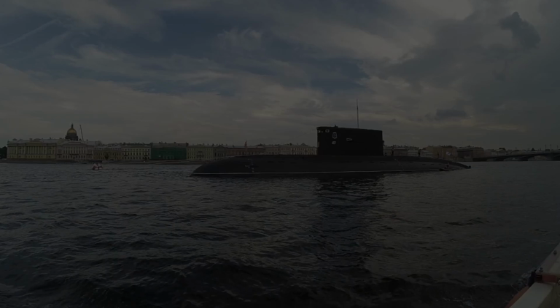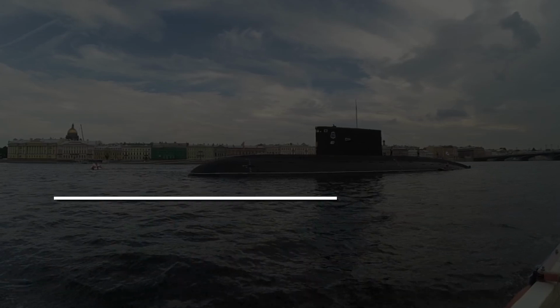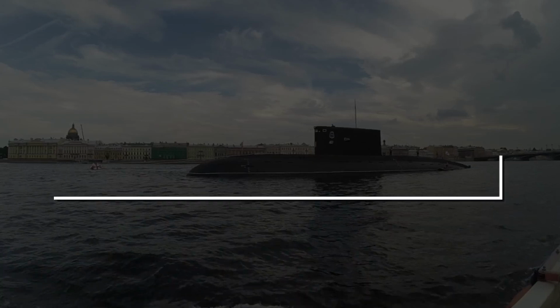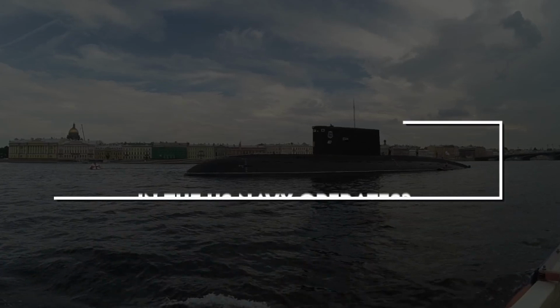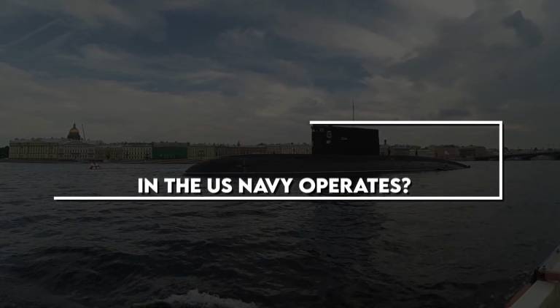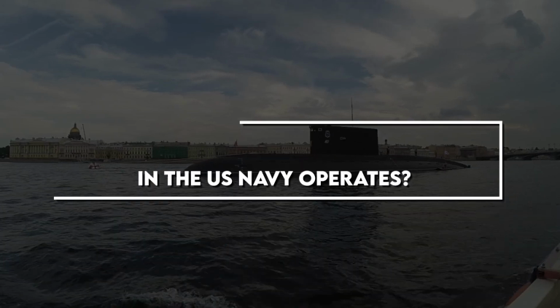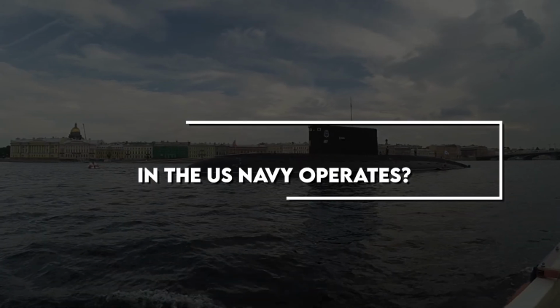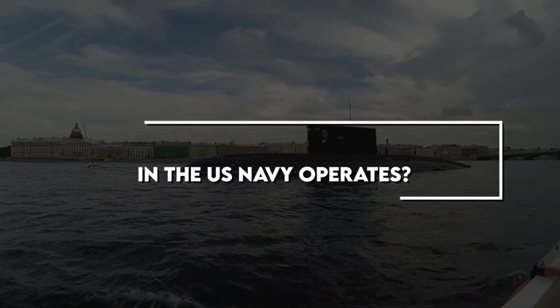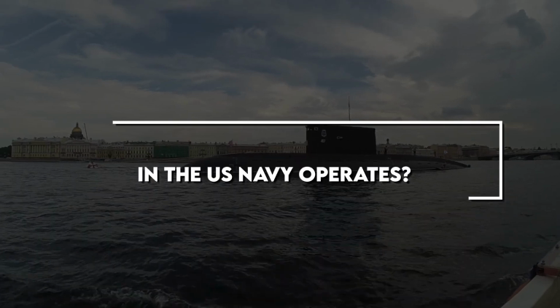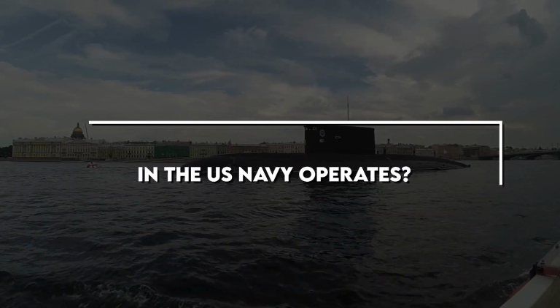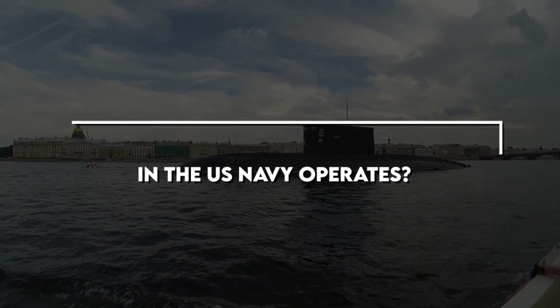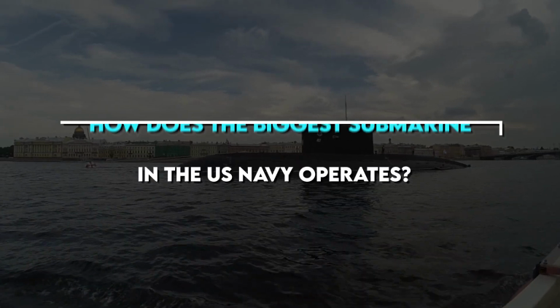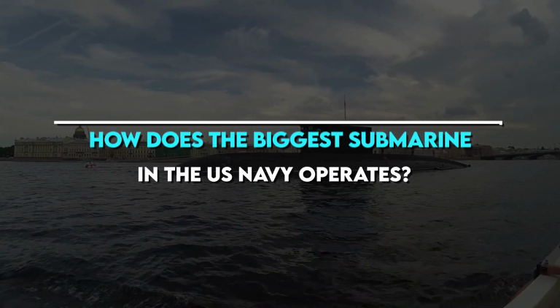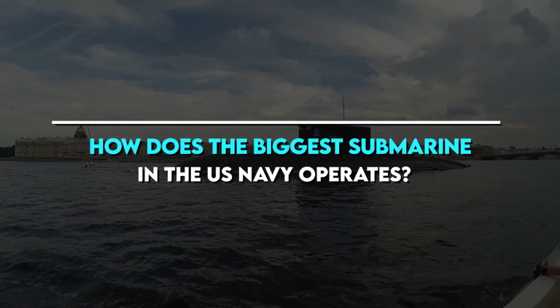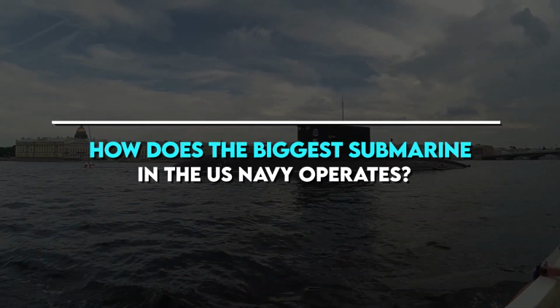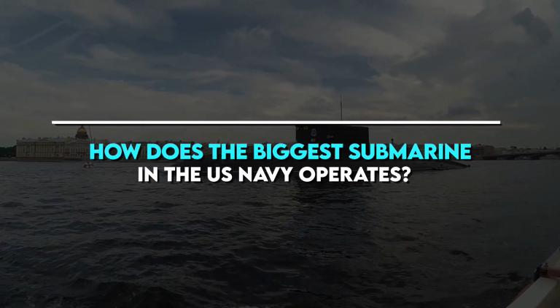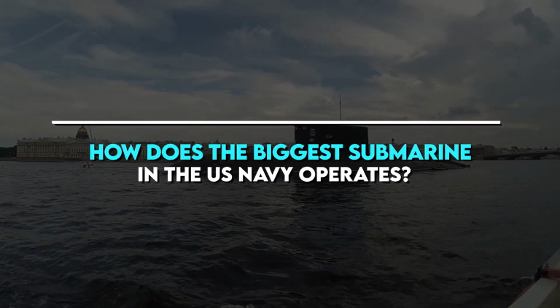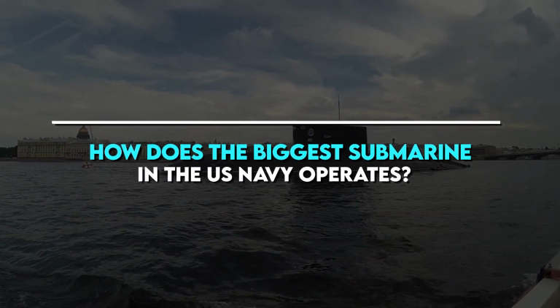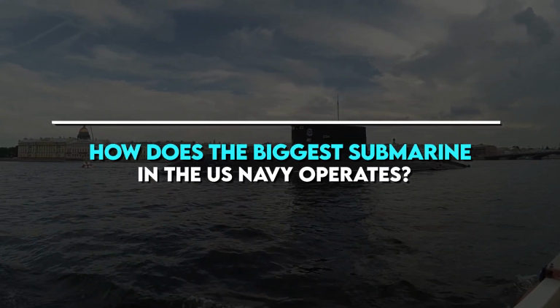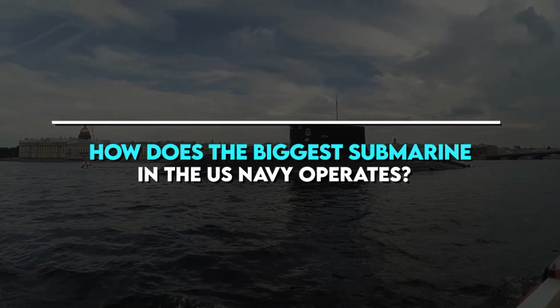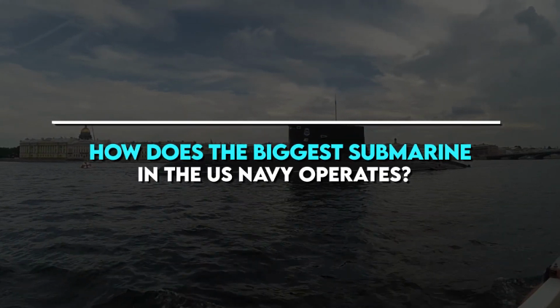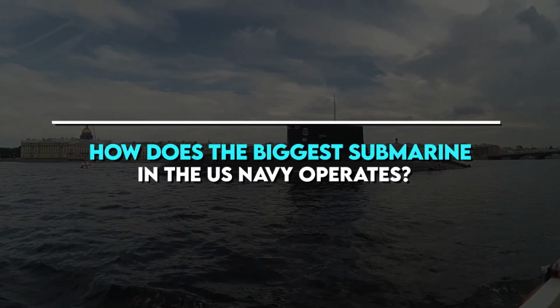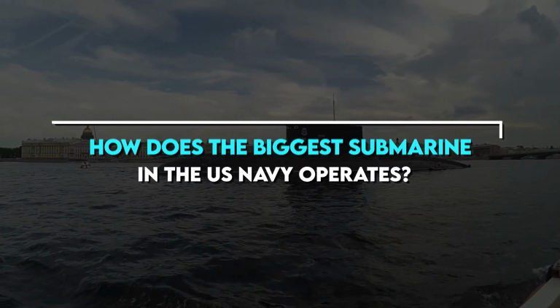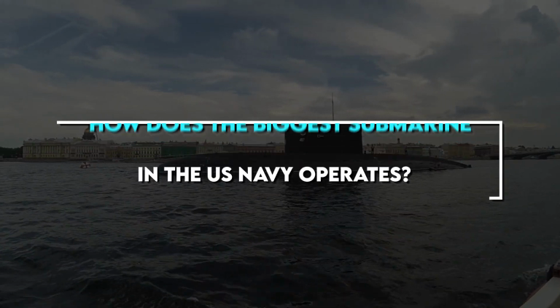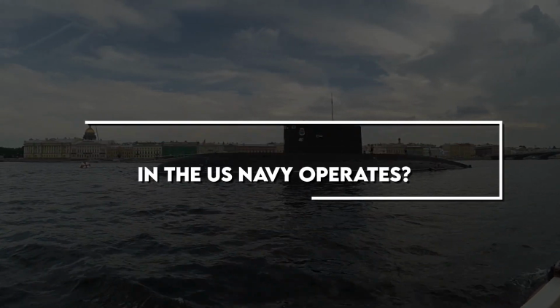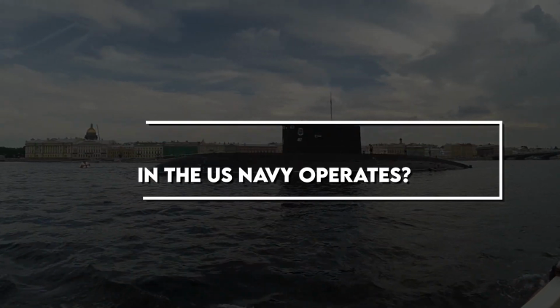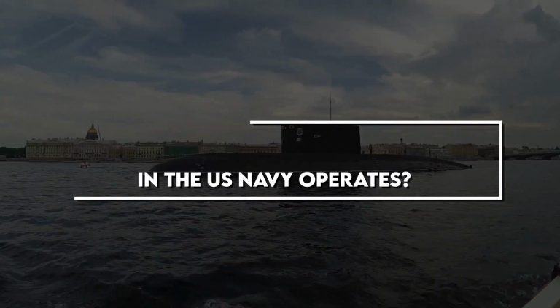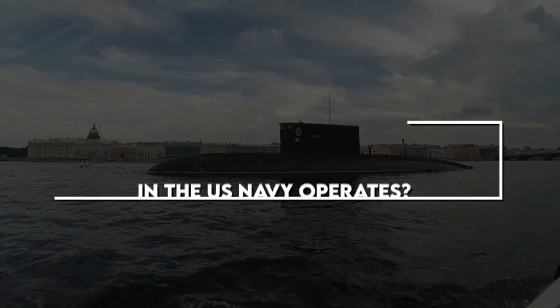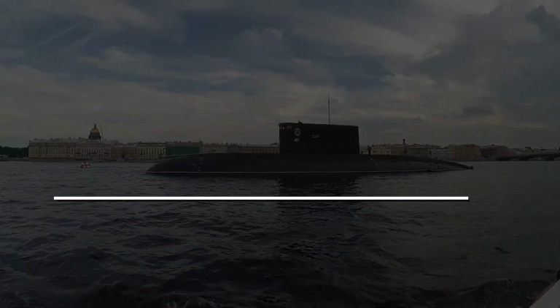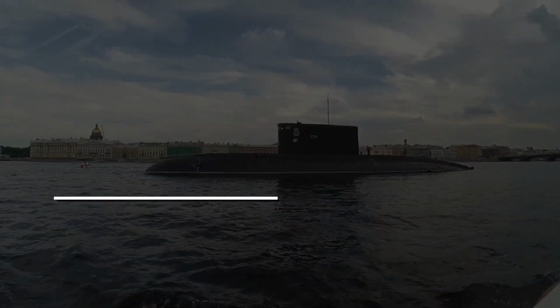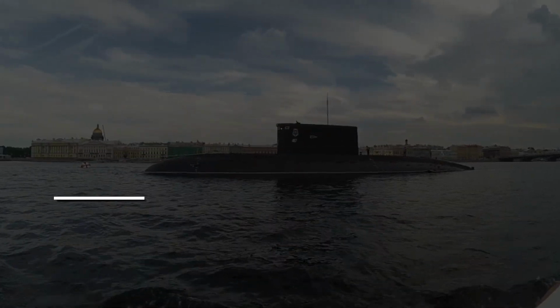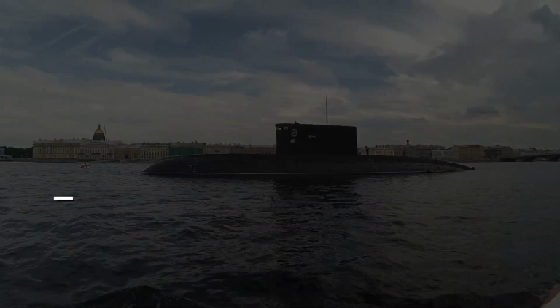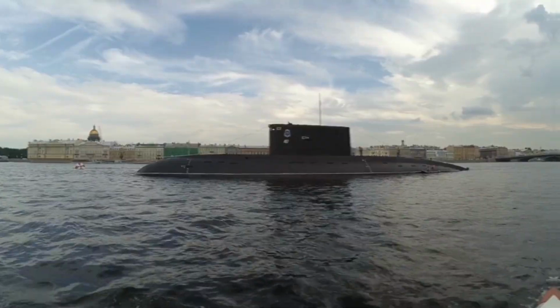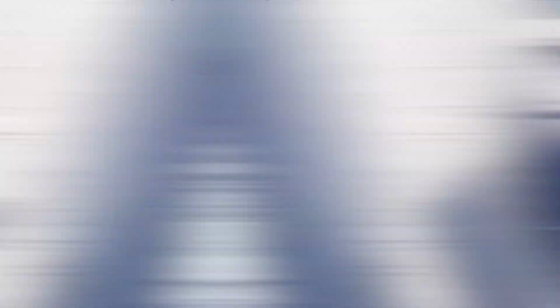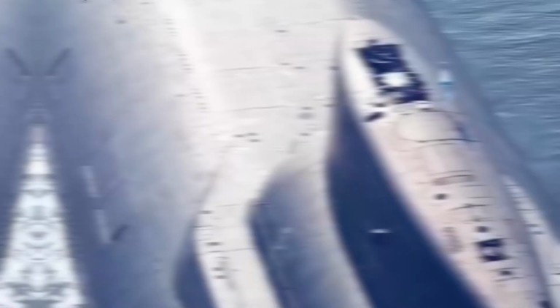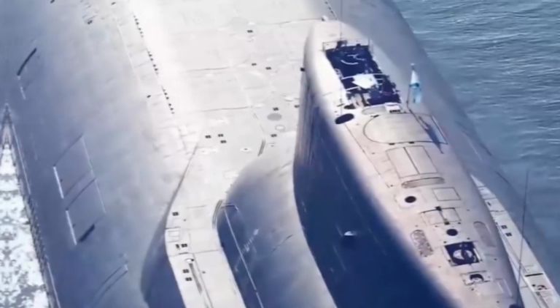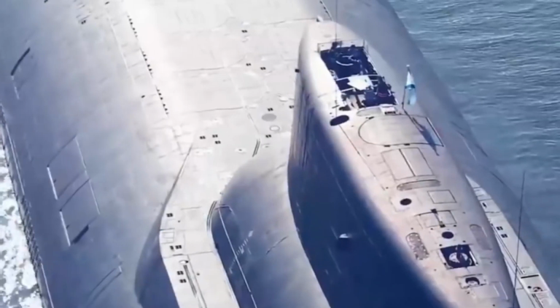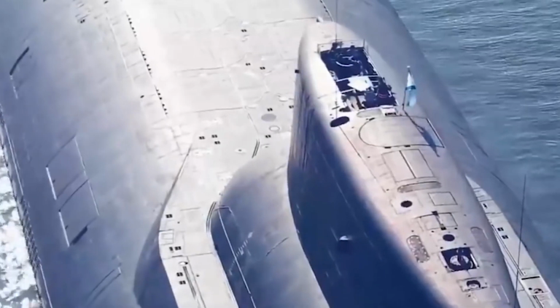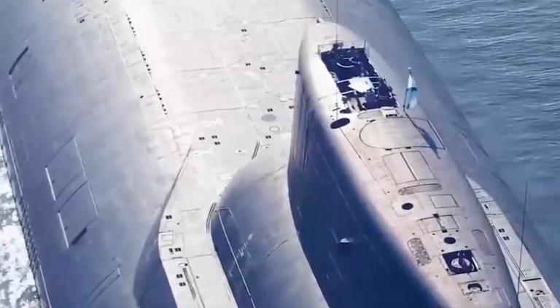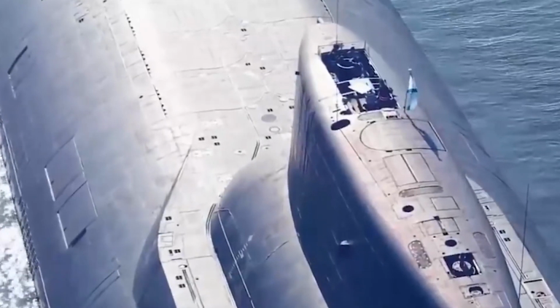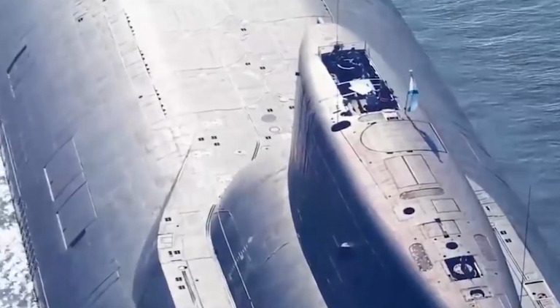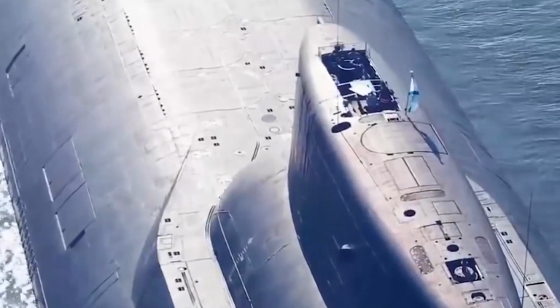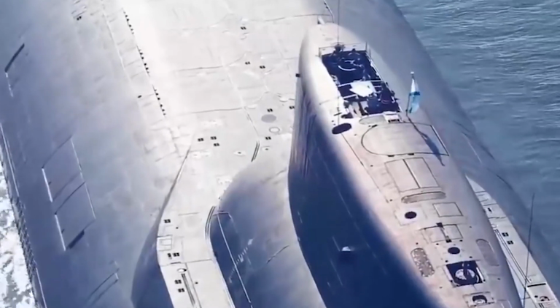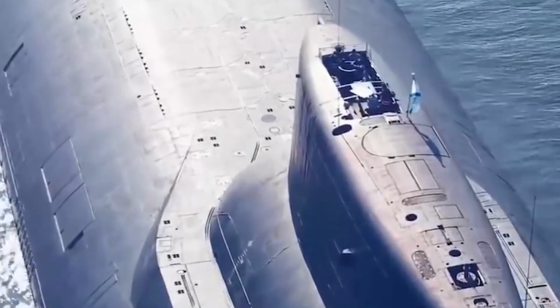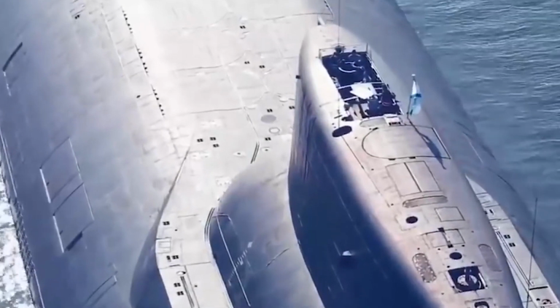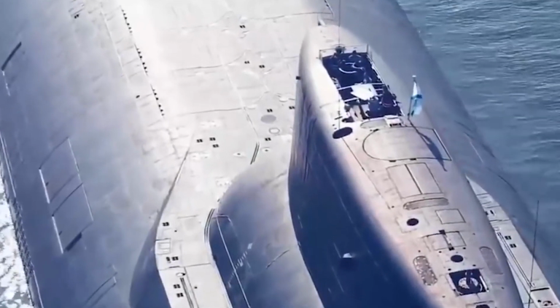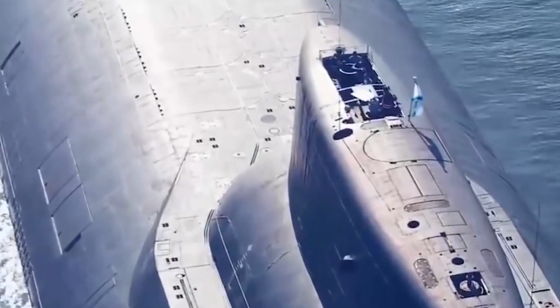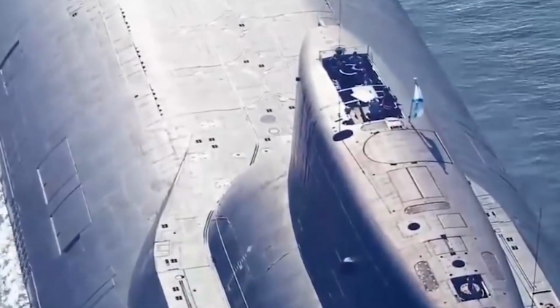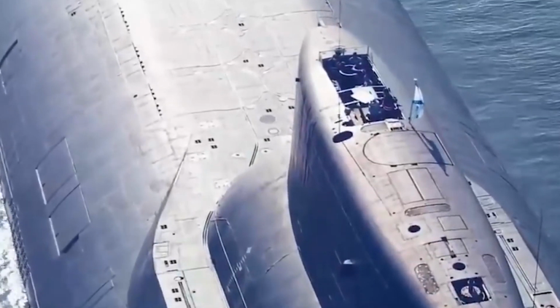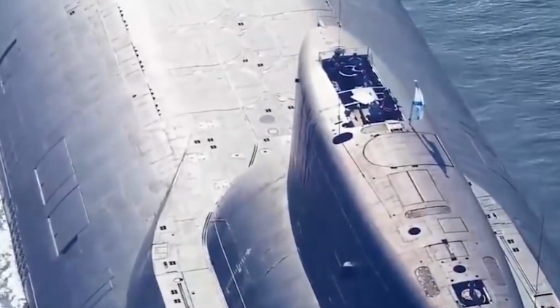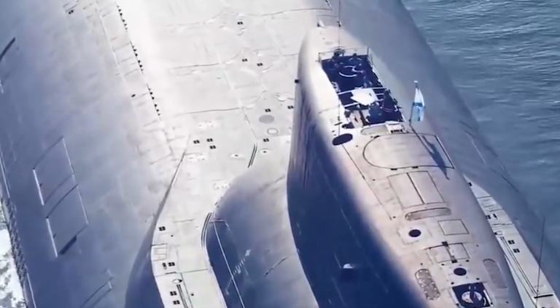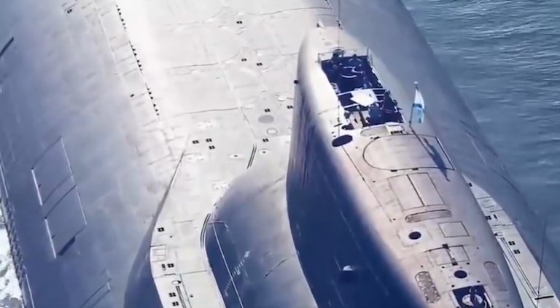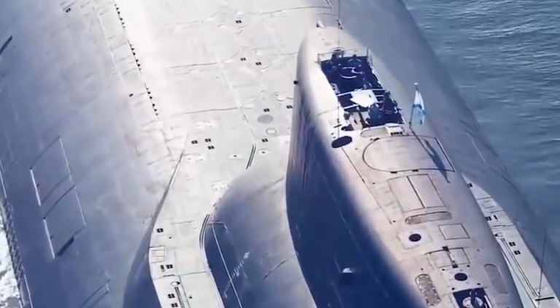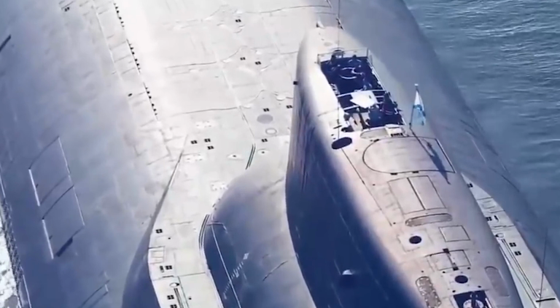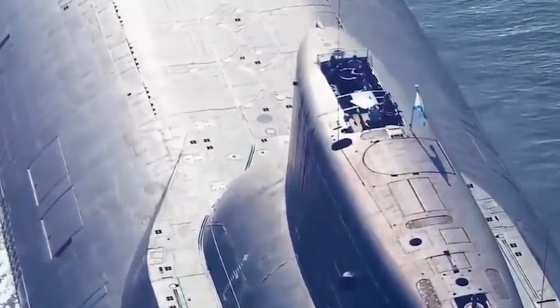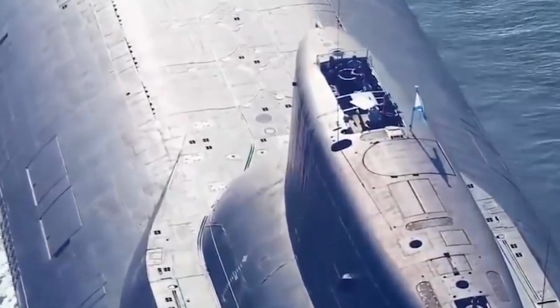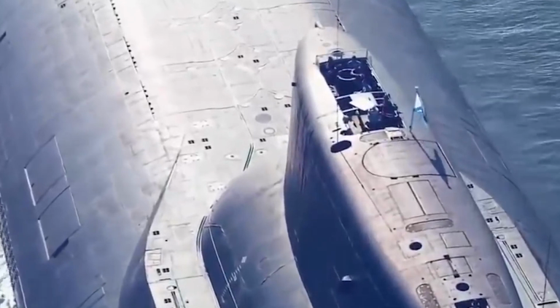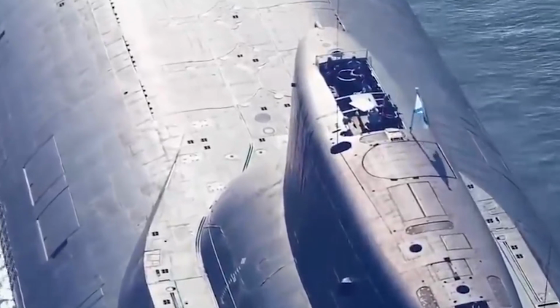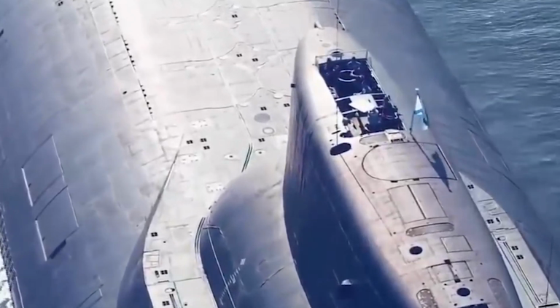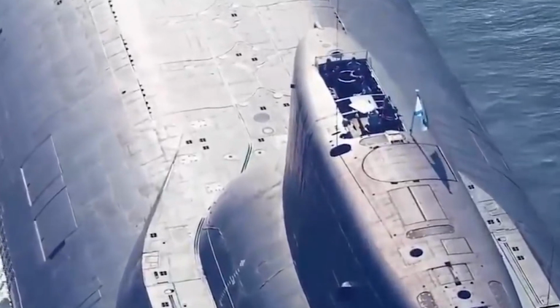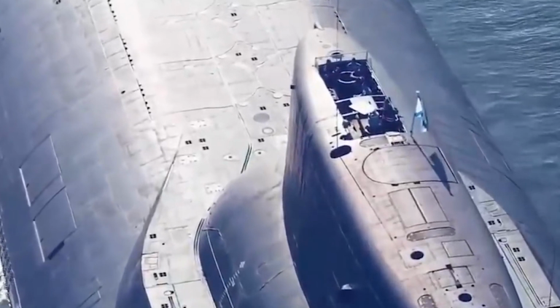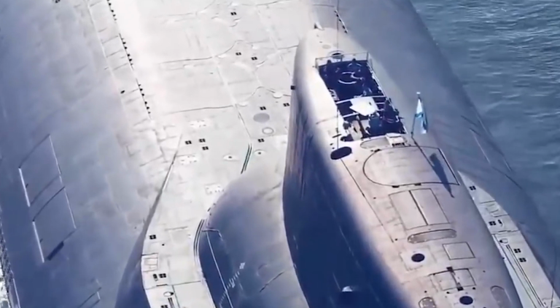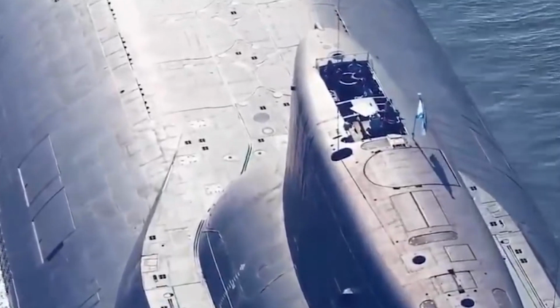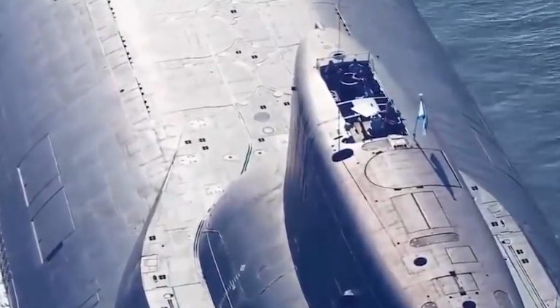How does the biggest submarine in the US Navy operate? Submarines are ships capable of operating independently underwater.